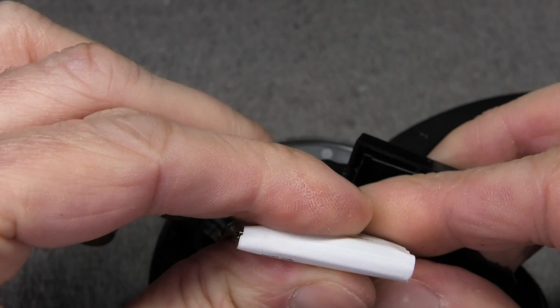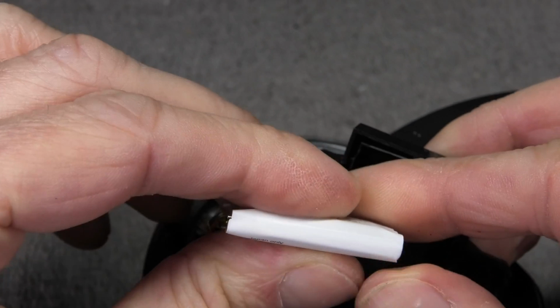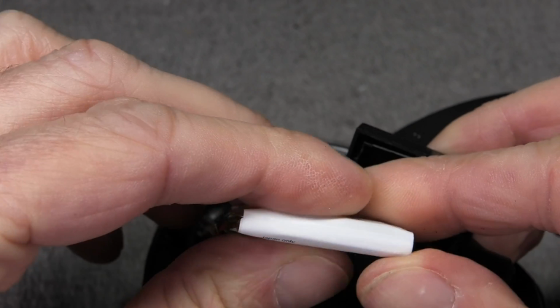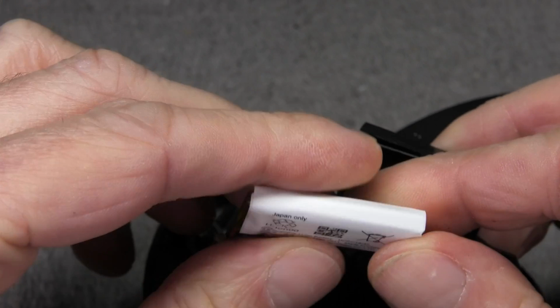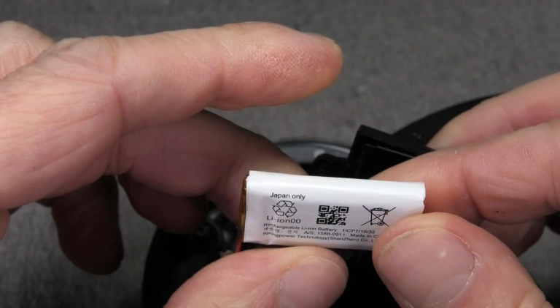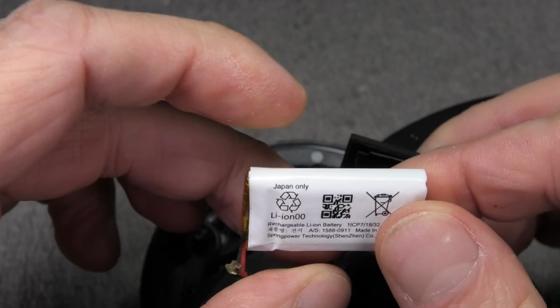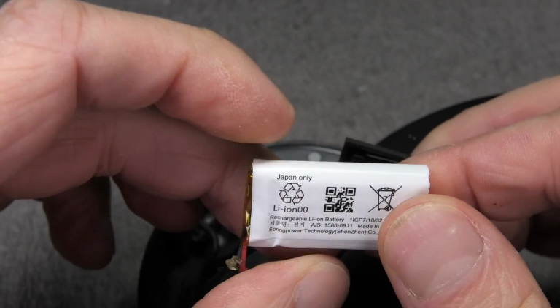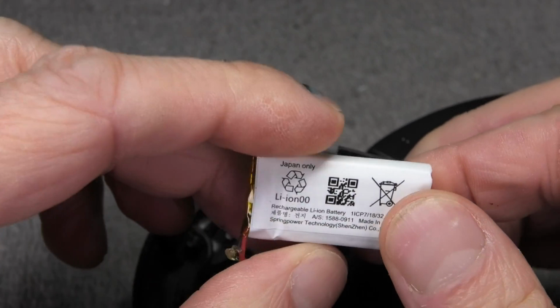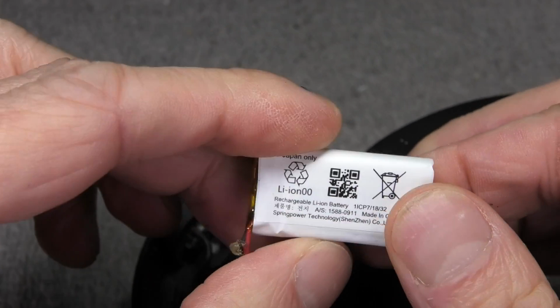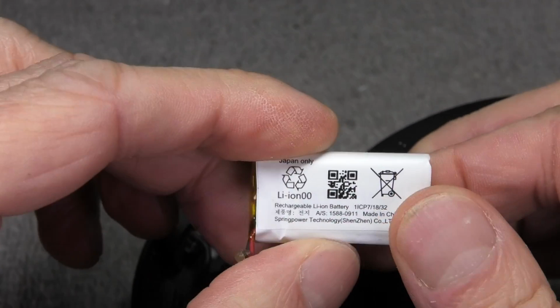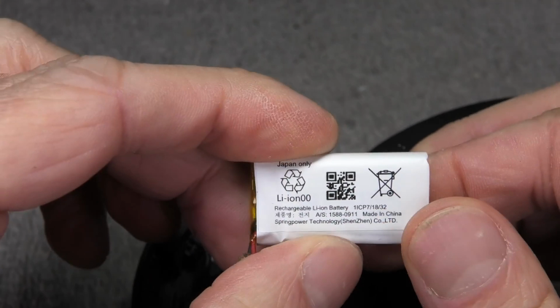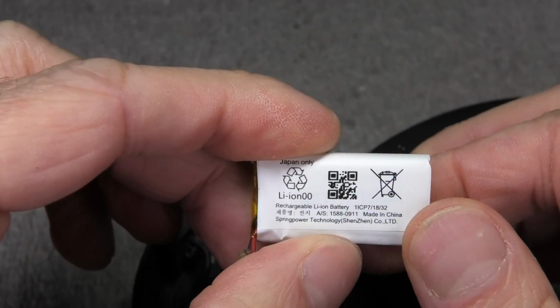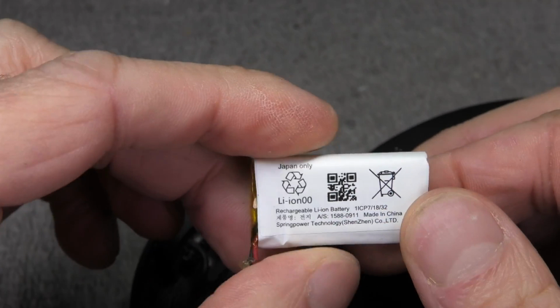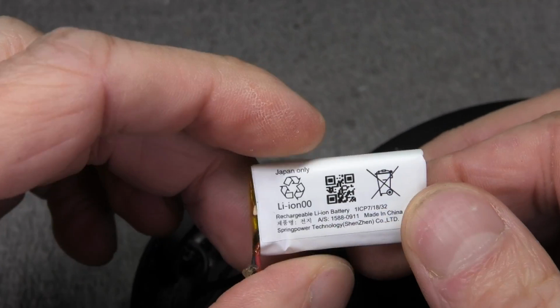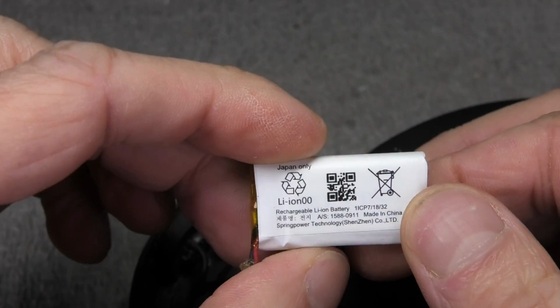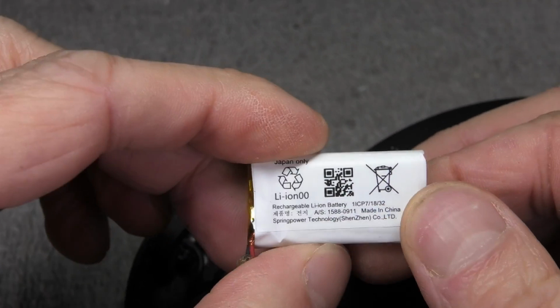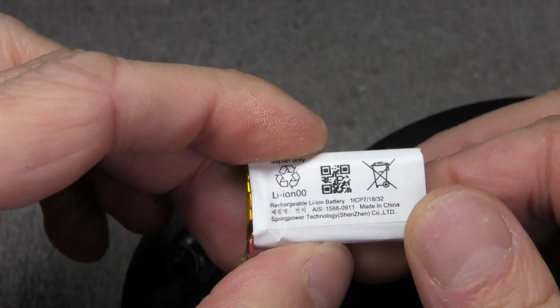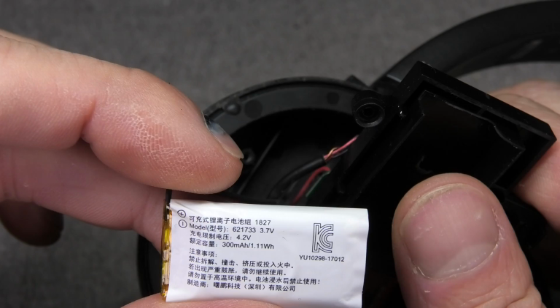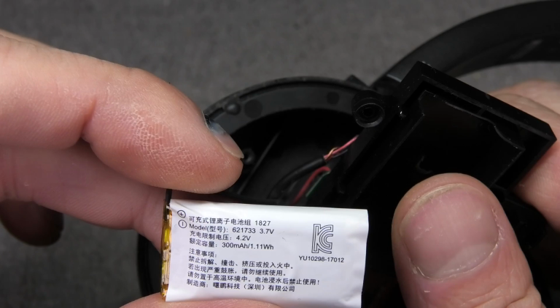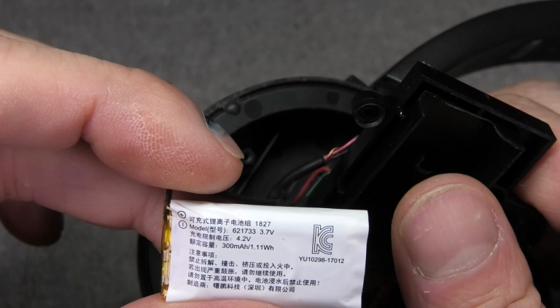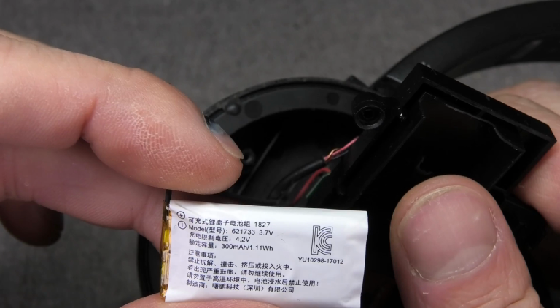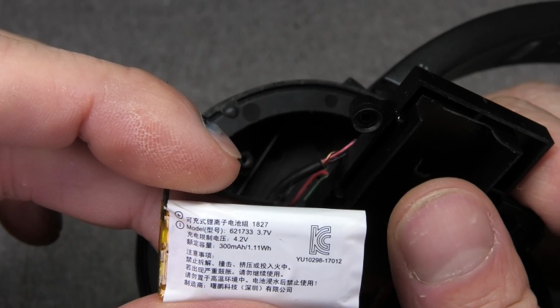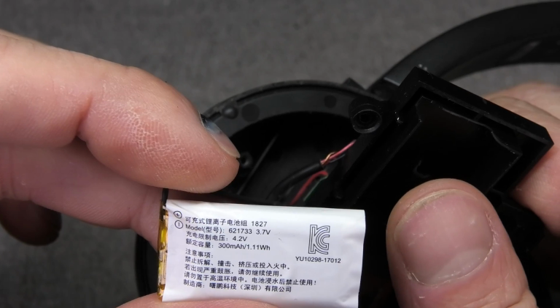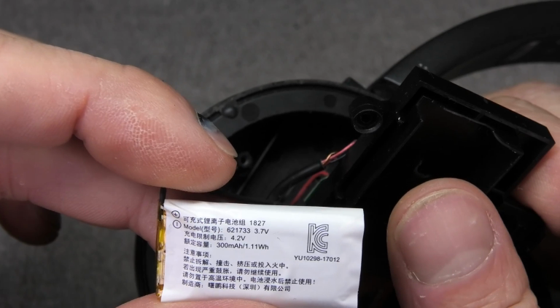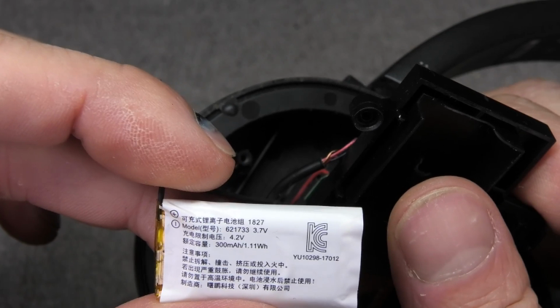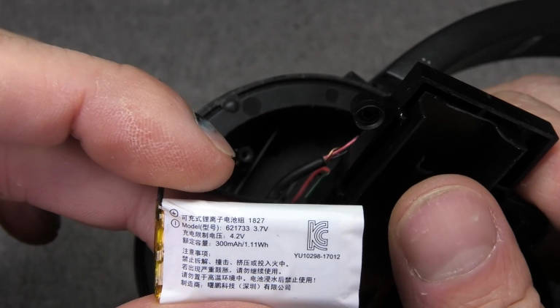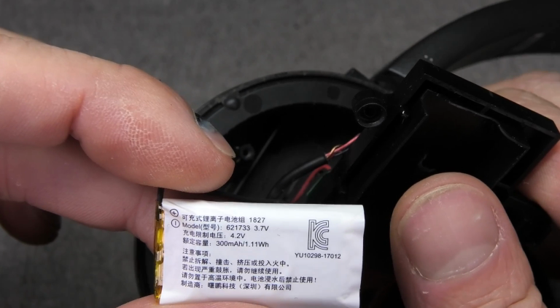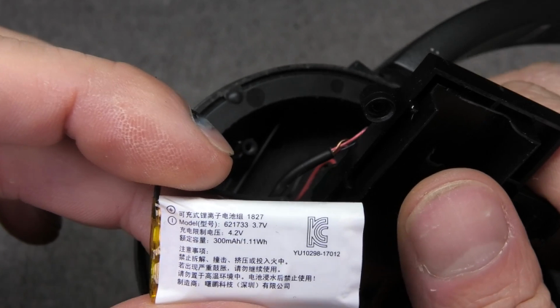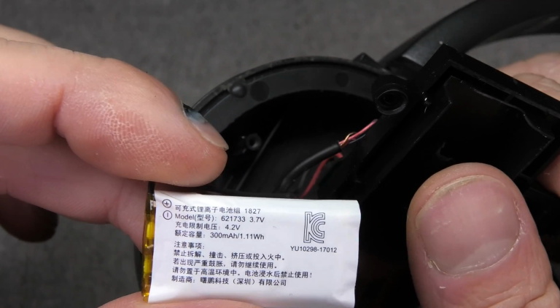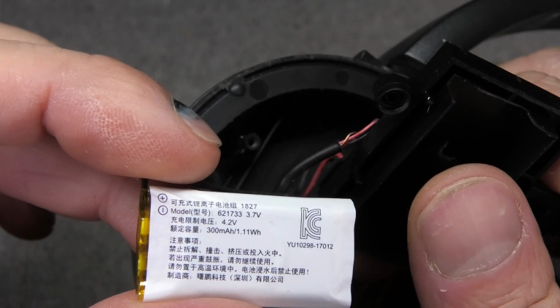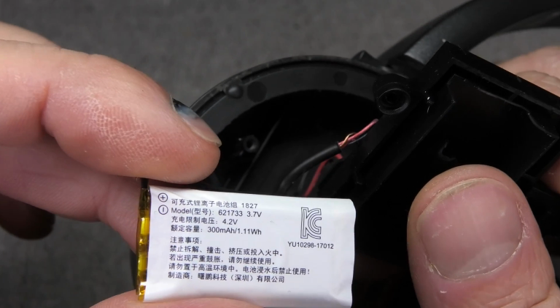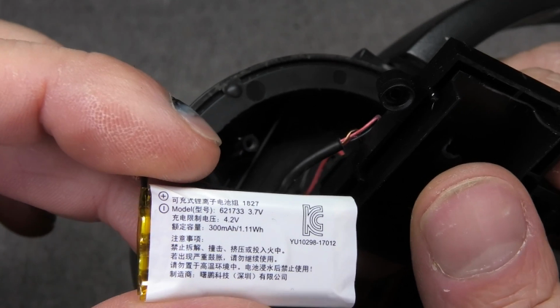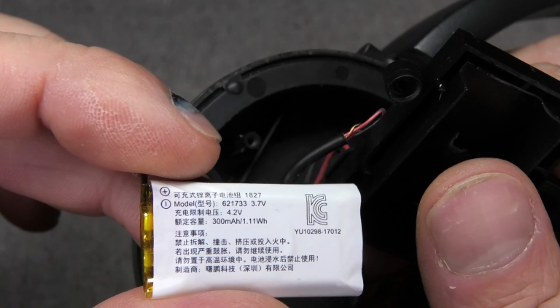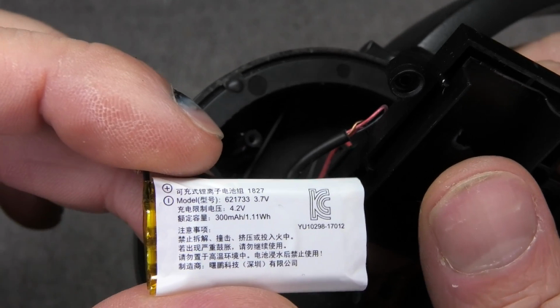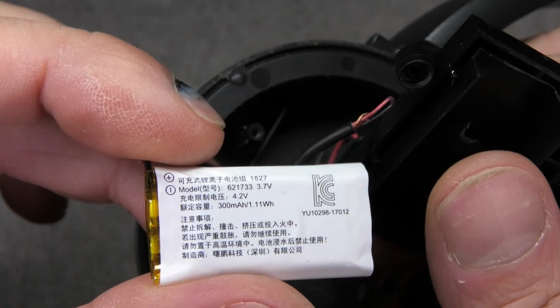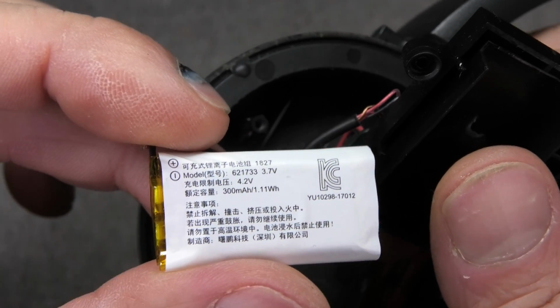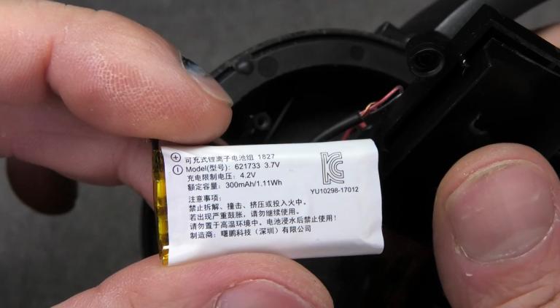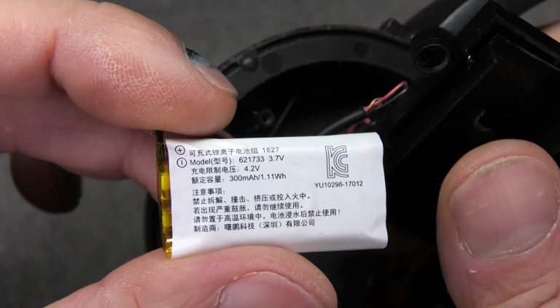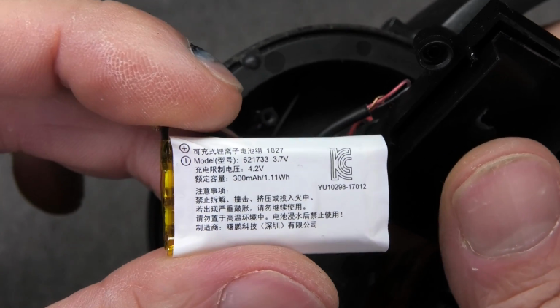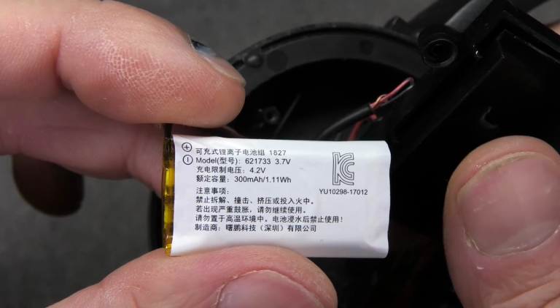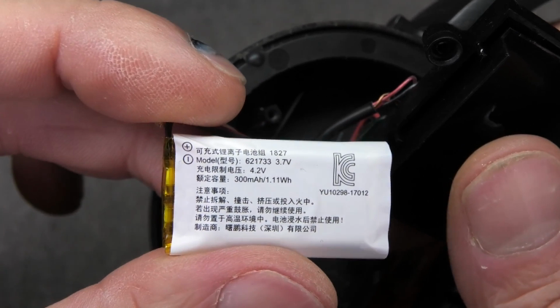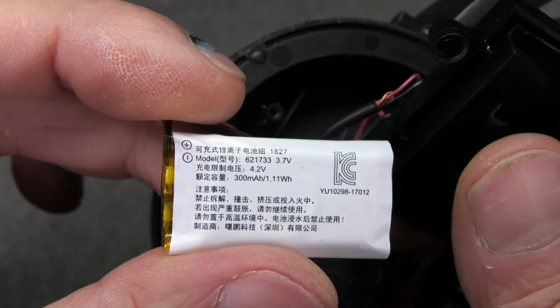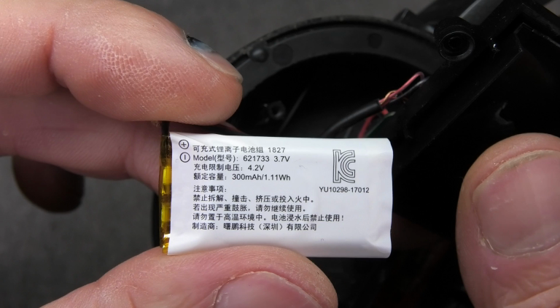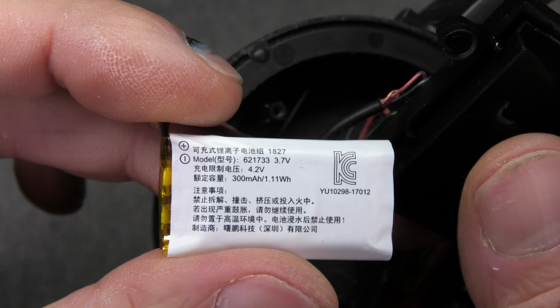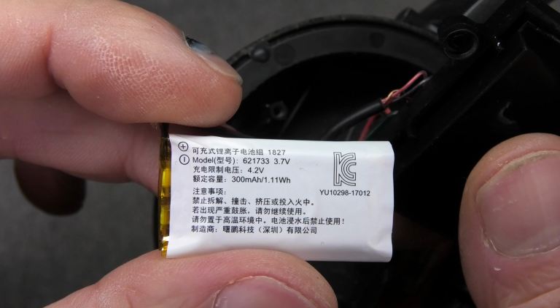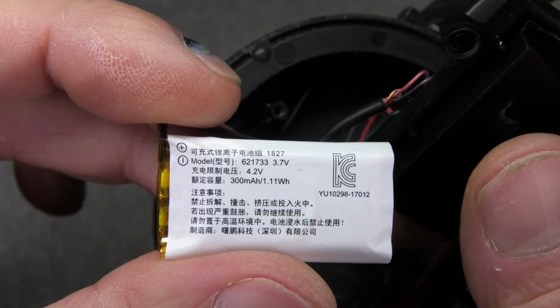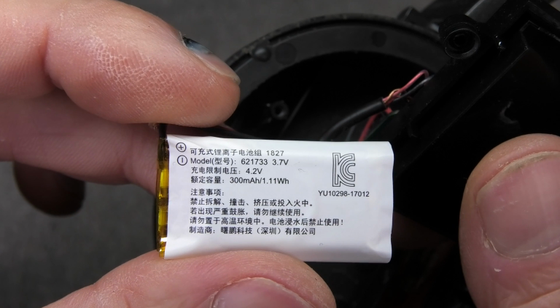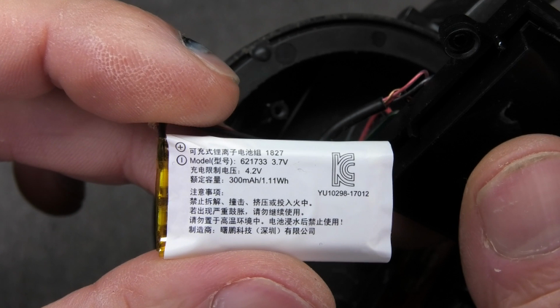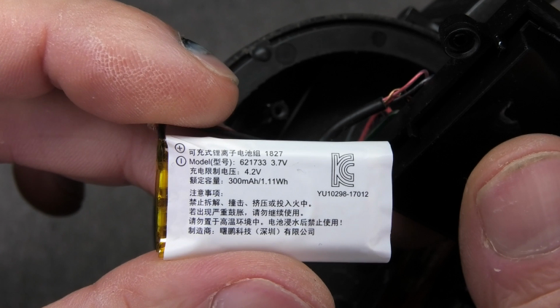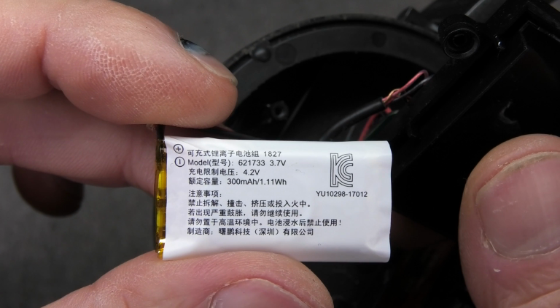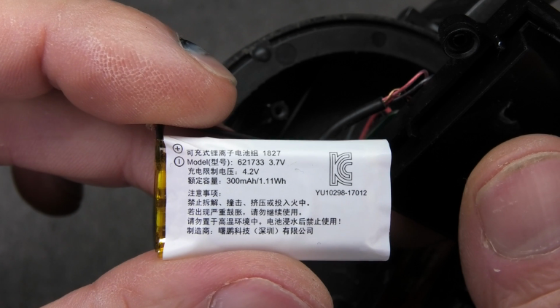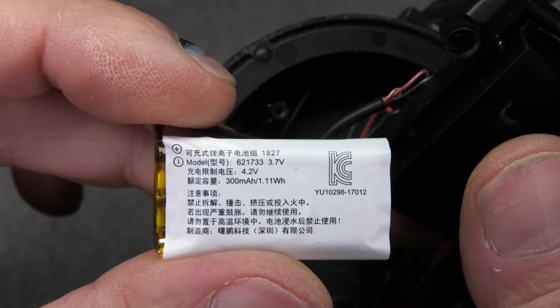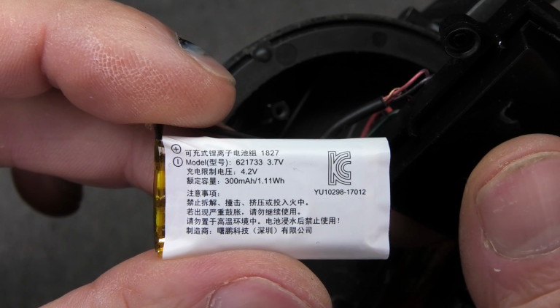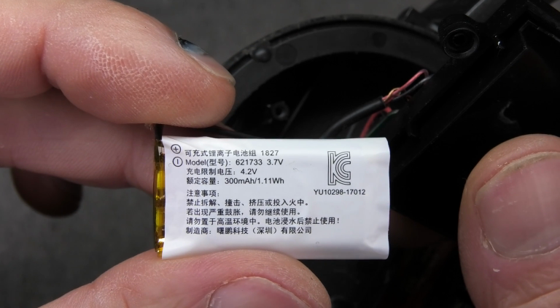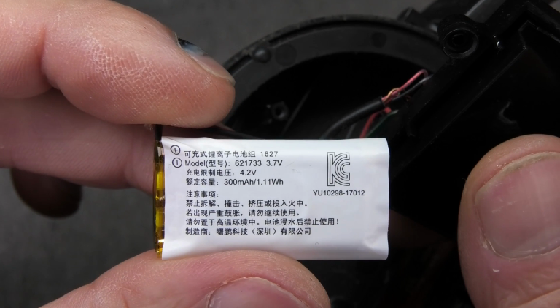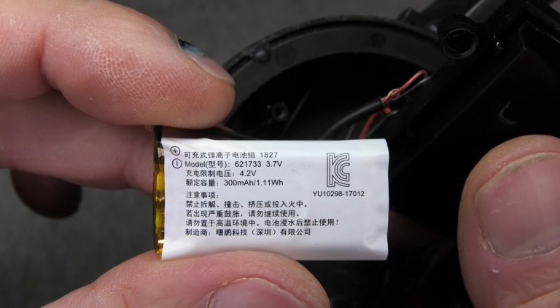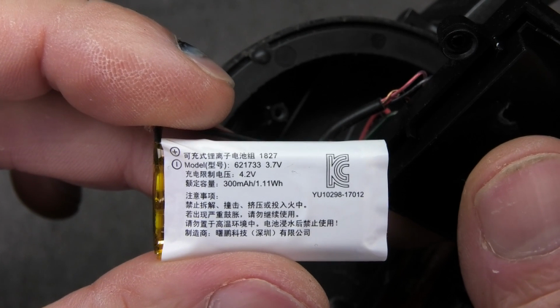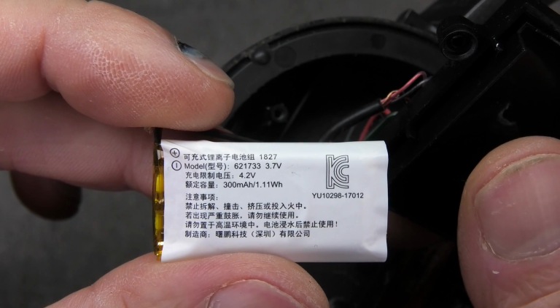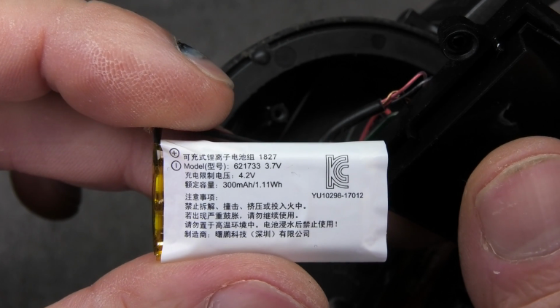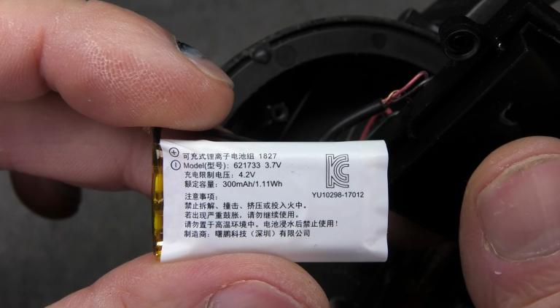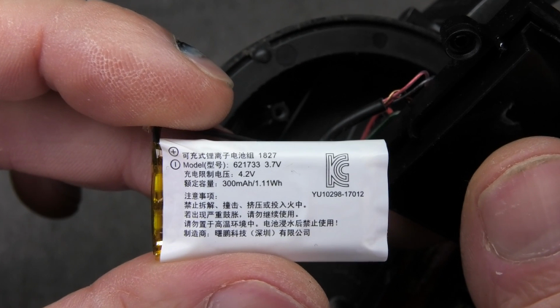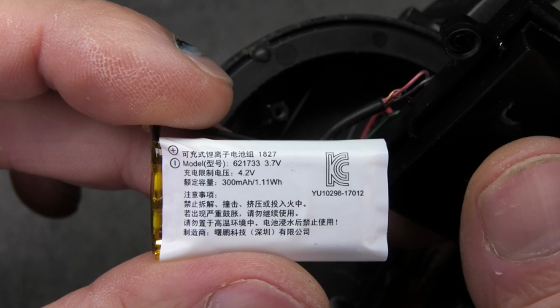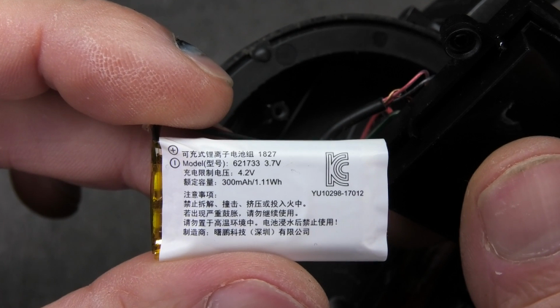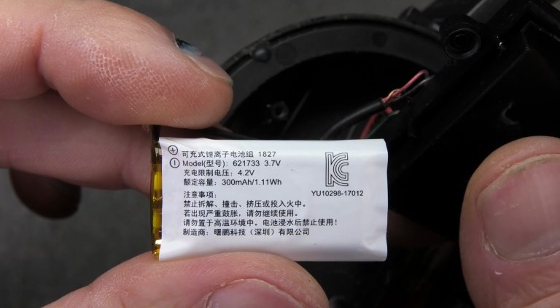Now I can just pull this out, and we're going to have some more information on the back side, so I'm going to zoom in on that as well.